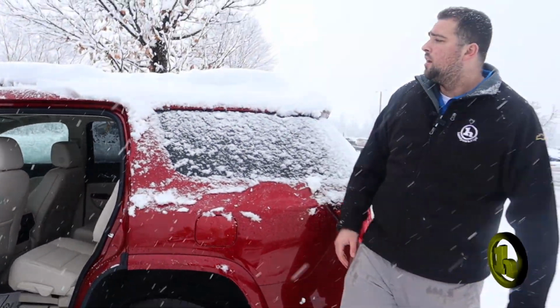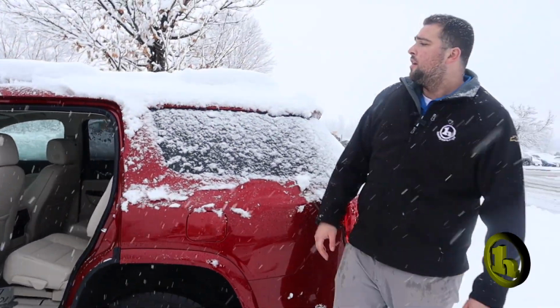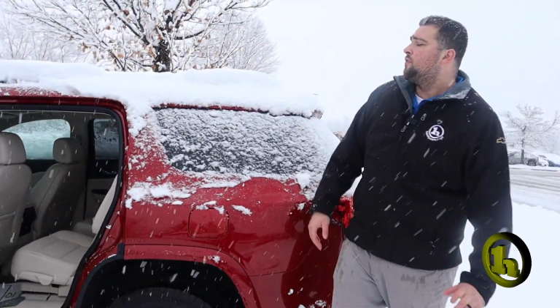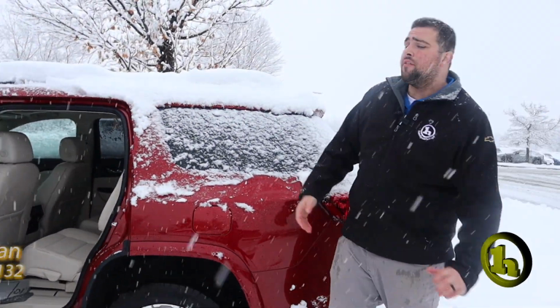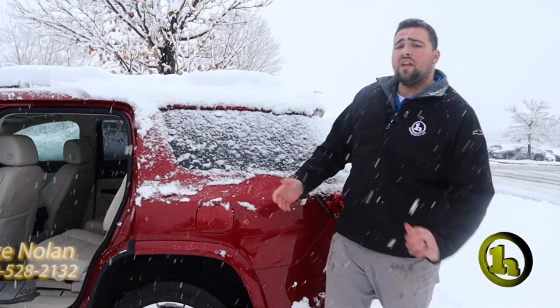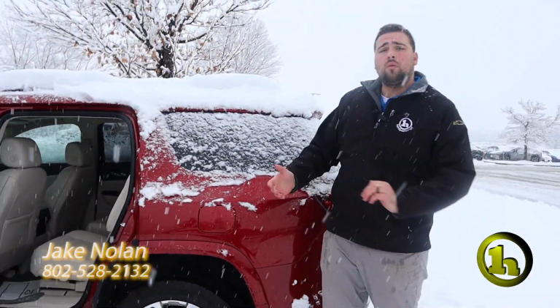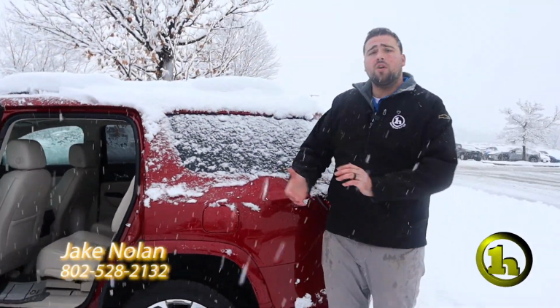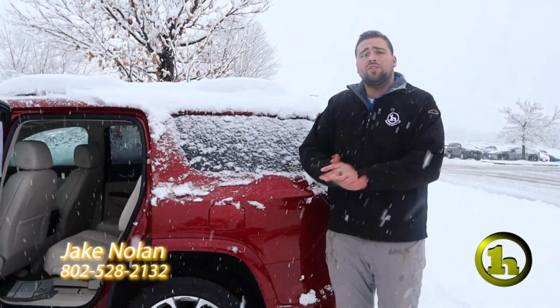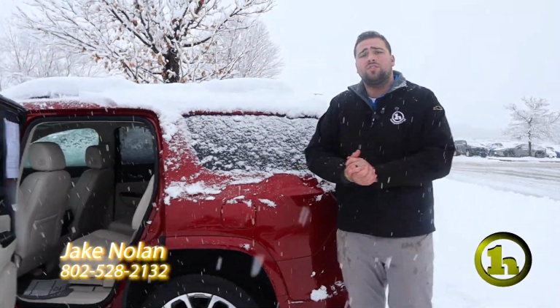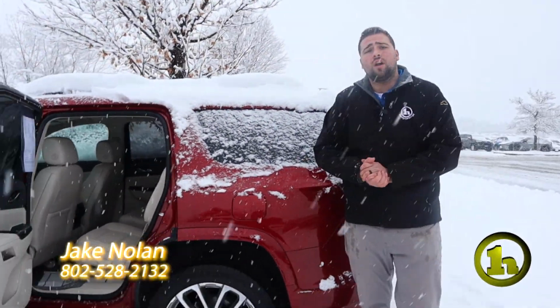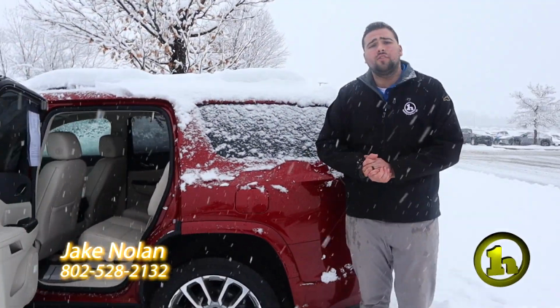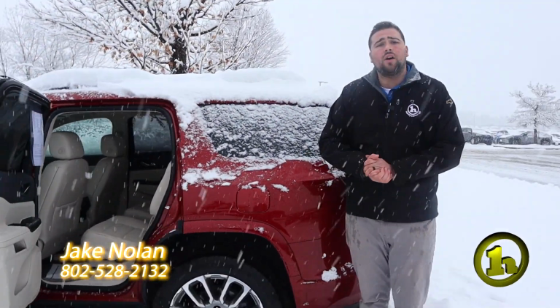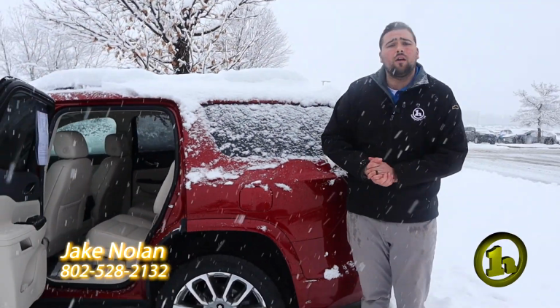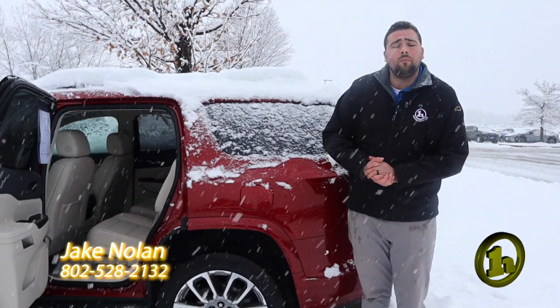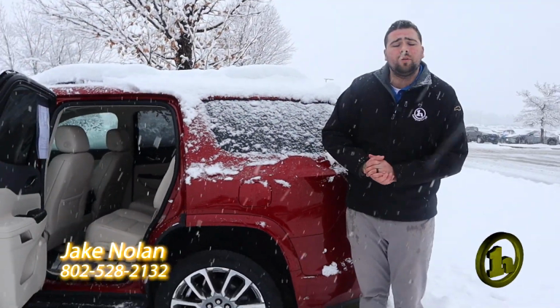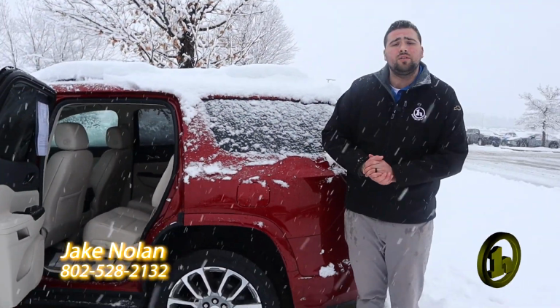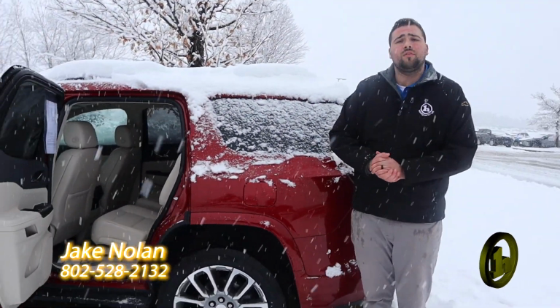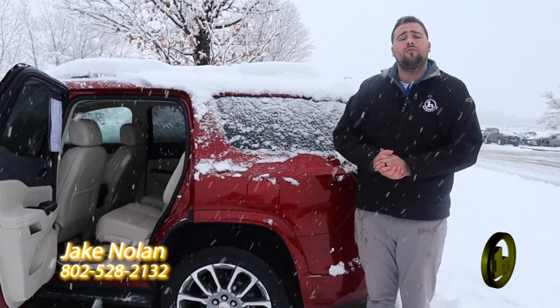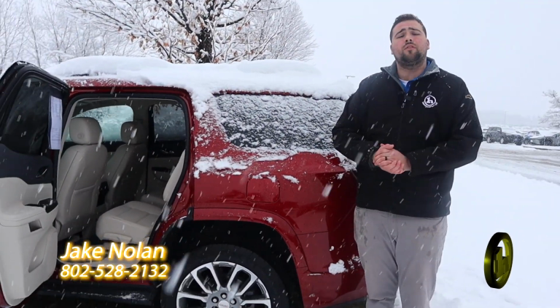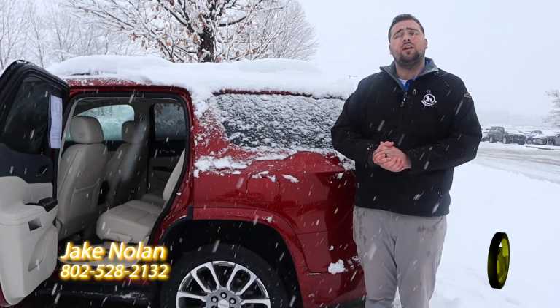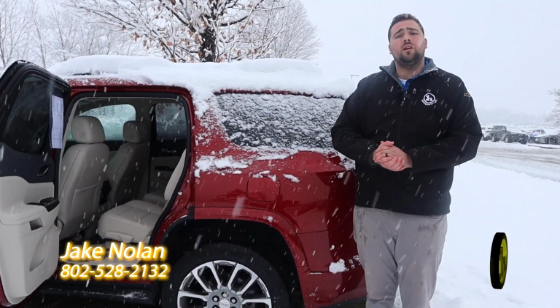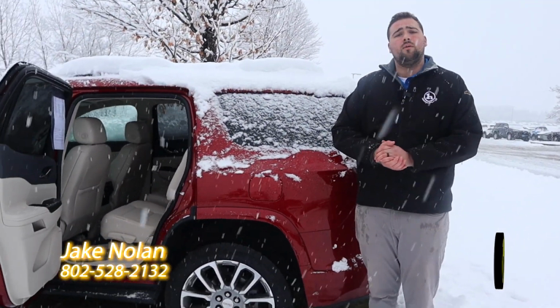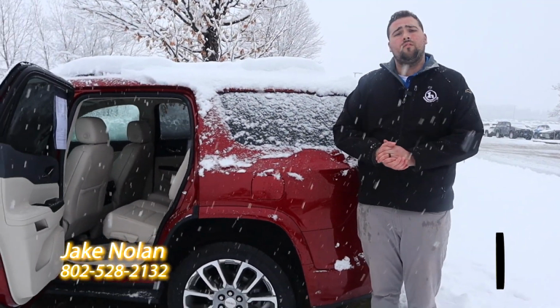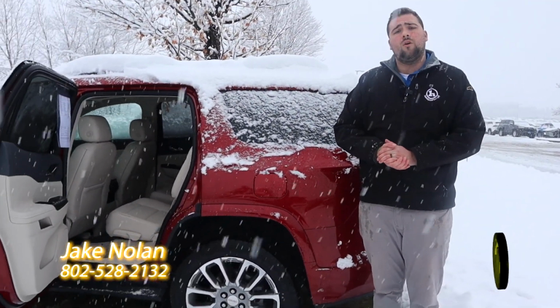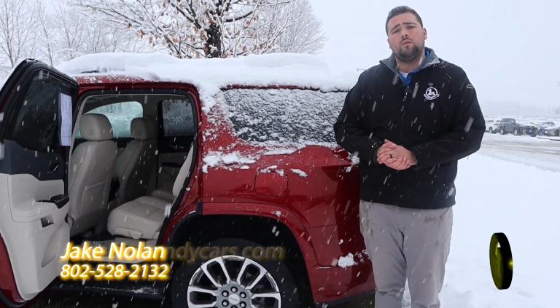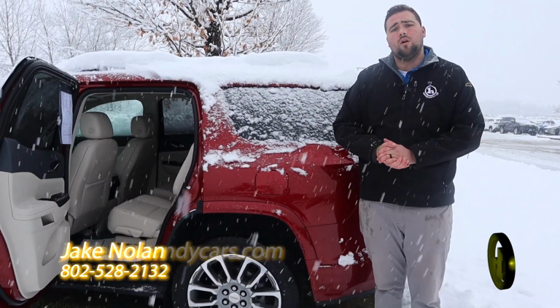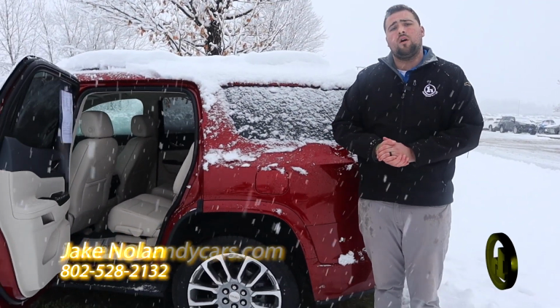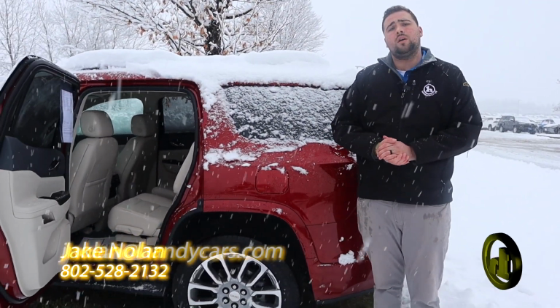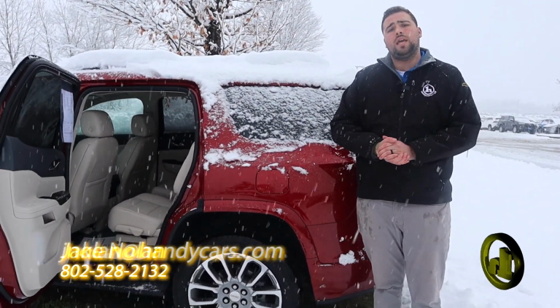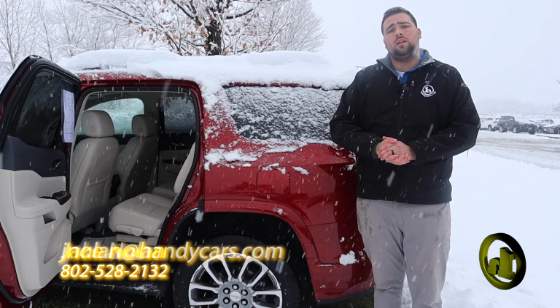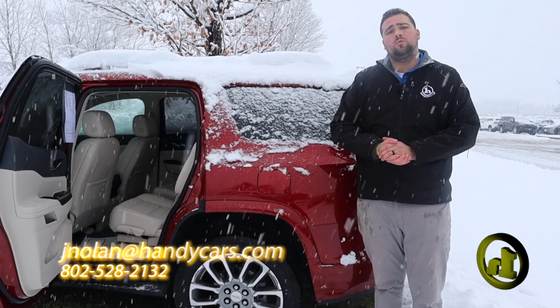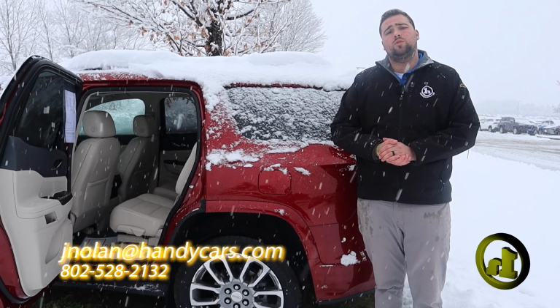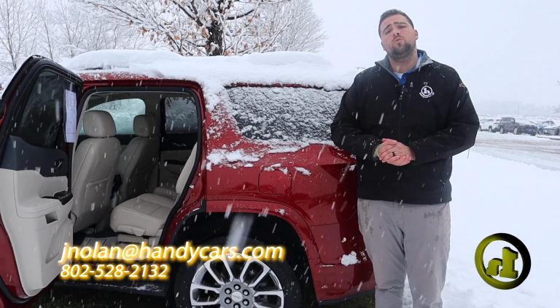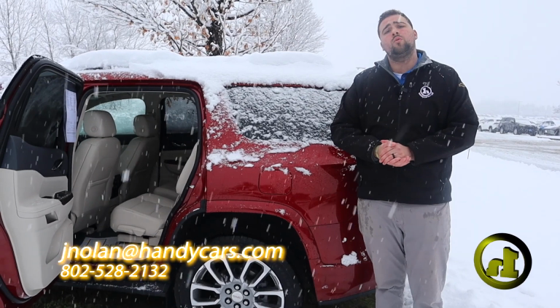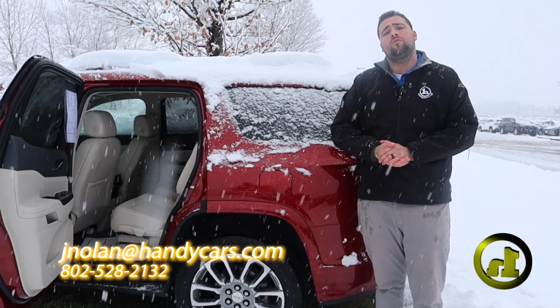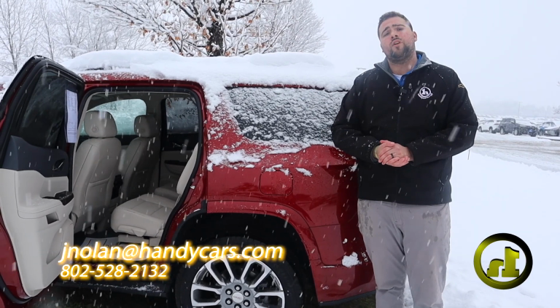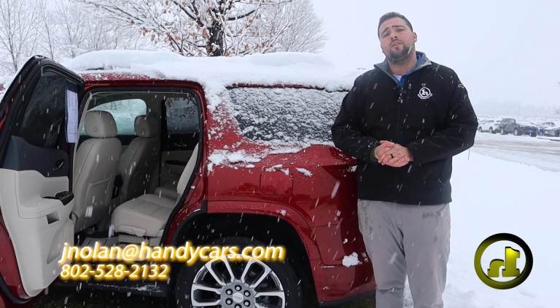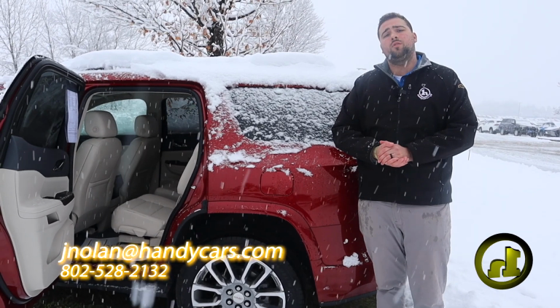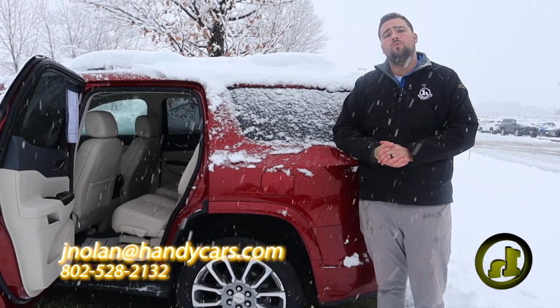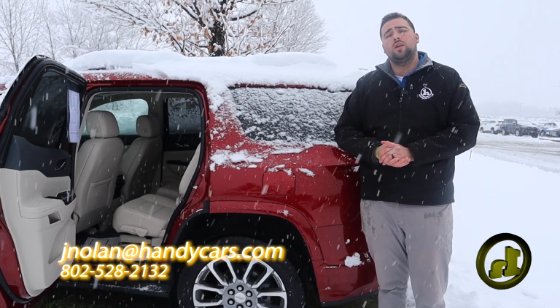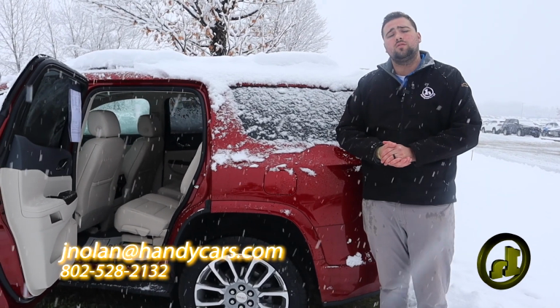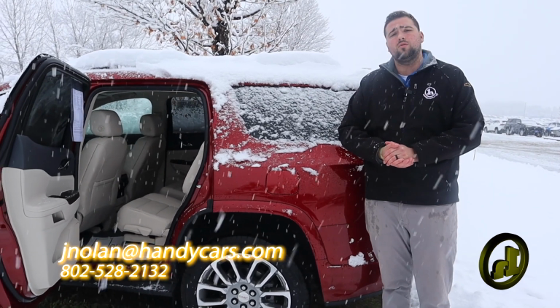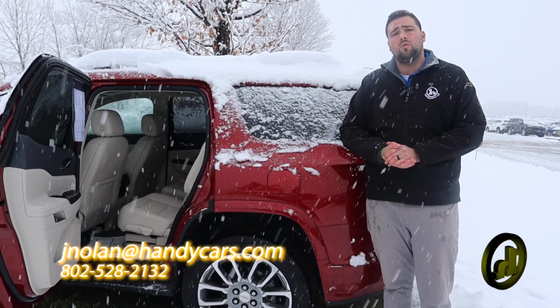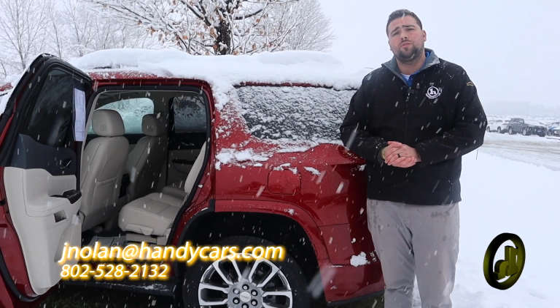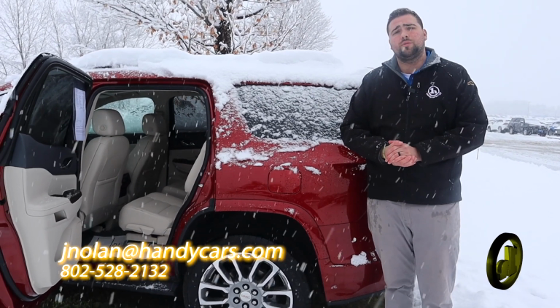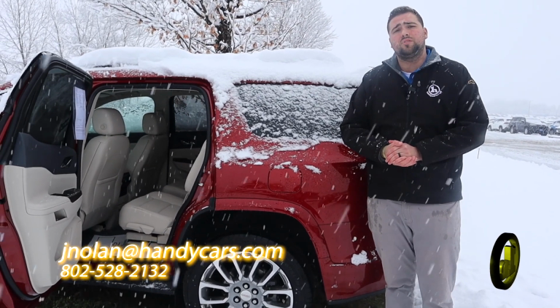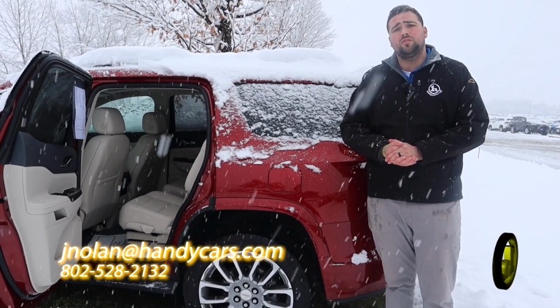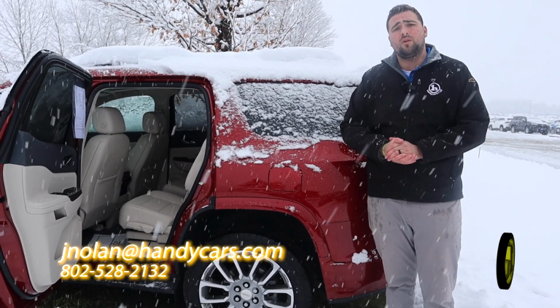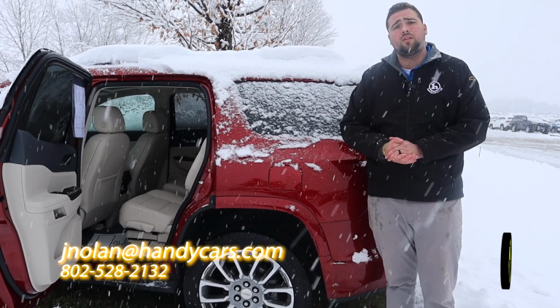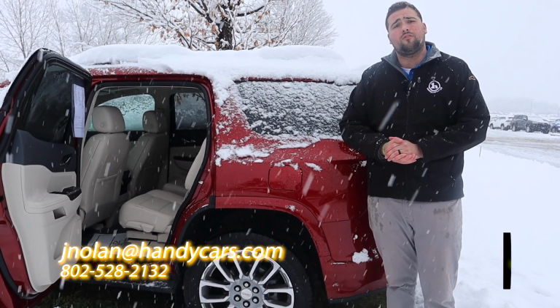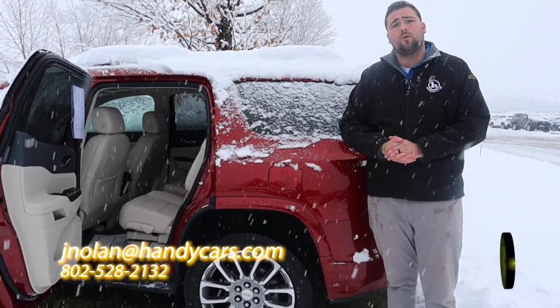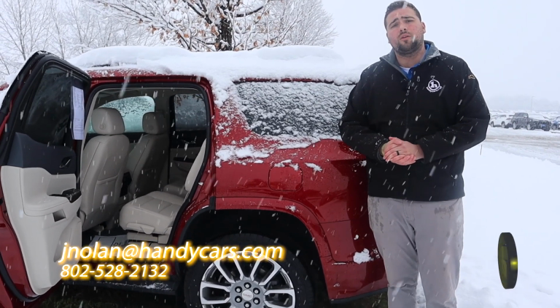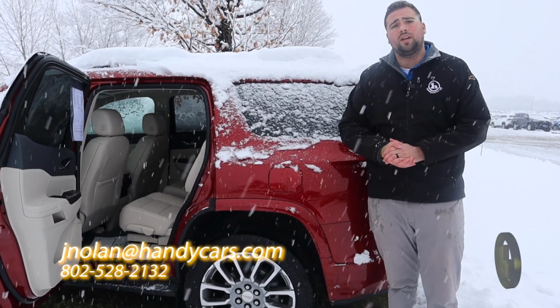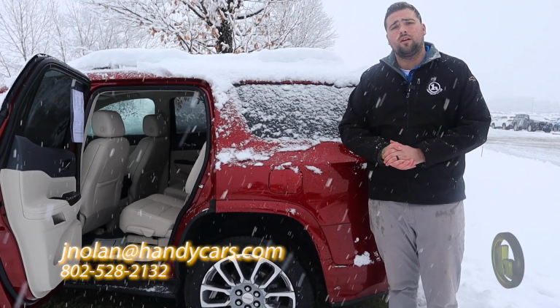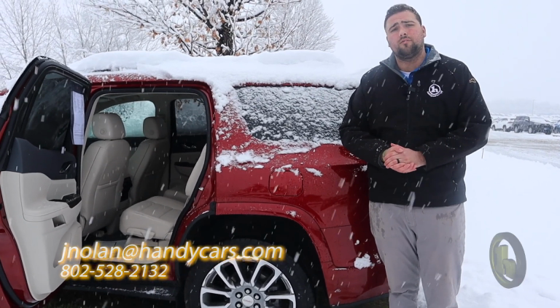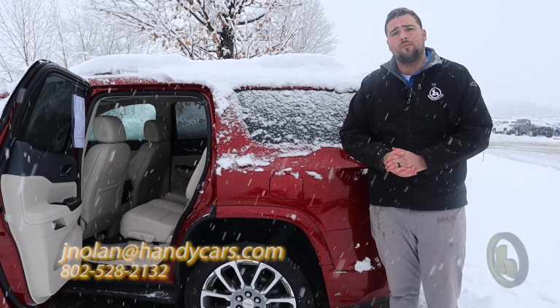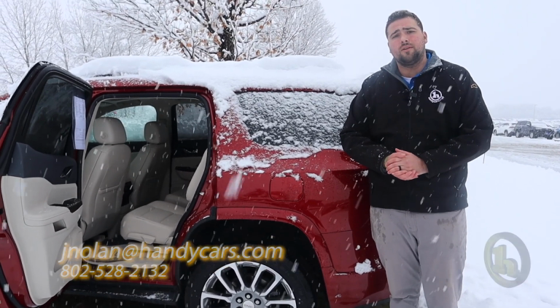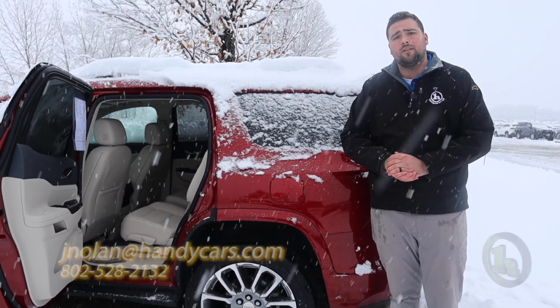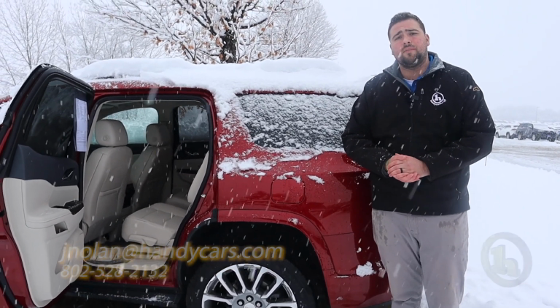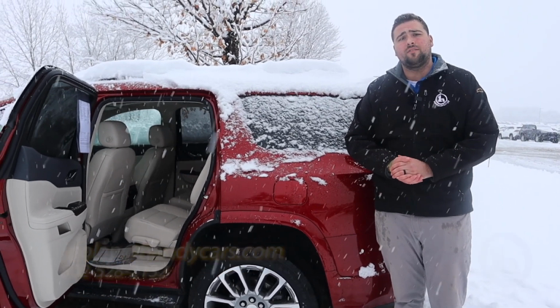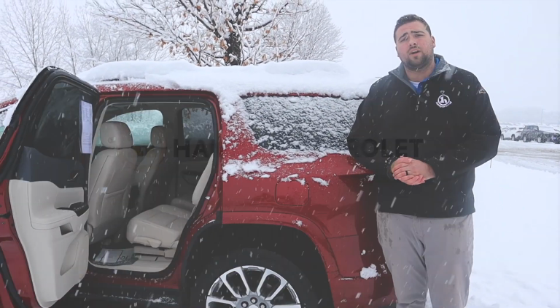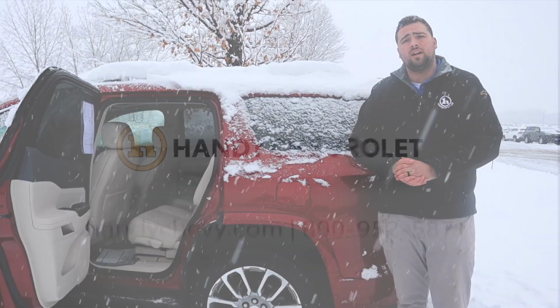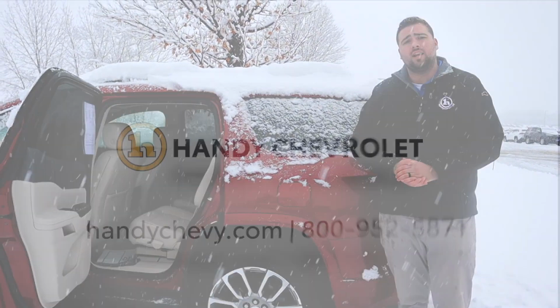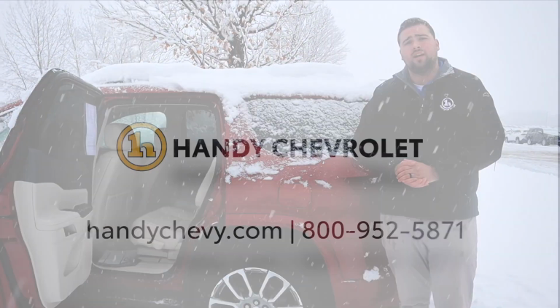If you have any questions at all, Donald, please feel free to give me a phone call at 802-528-2132. I look forward to hearing from you. Have a great day.